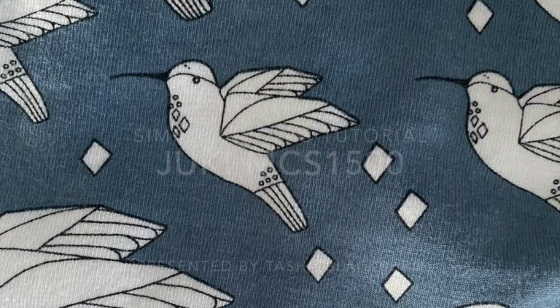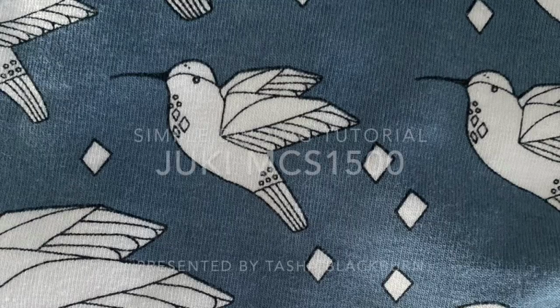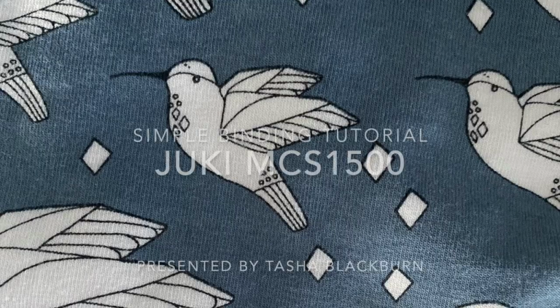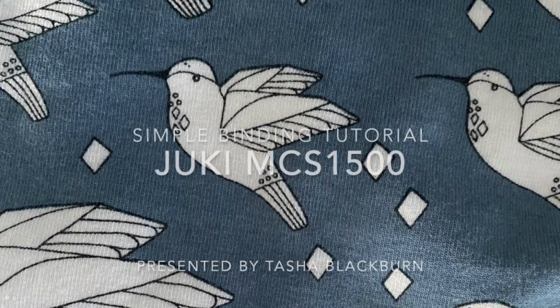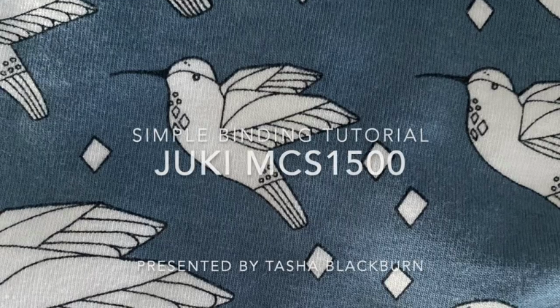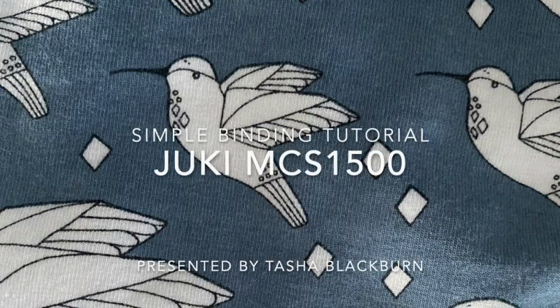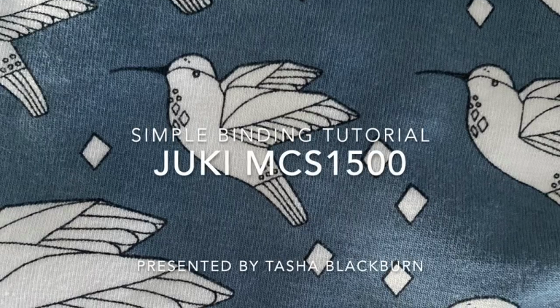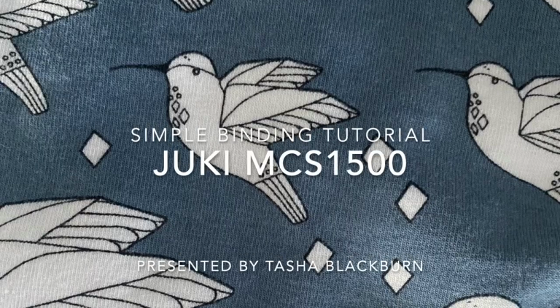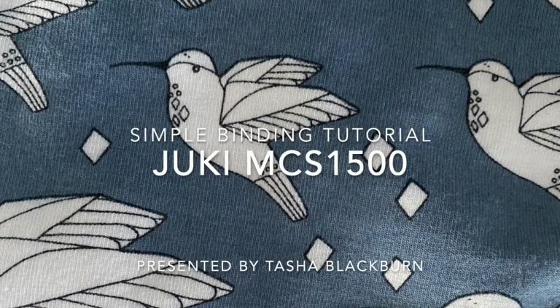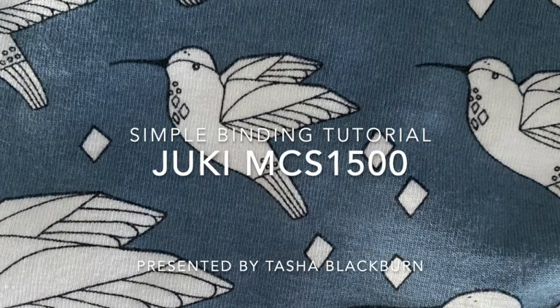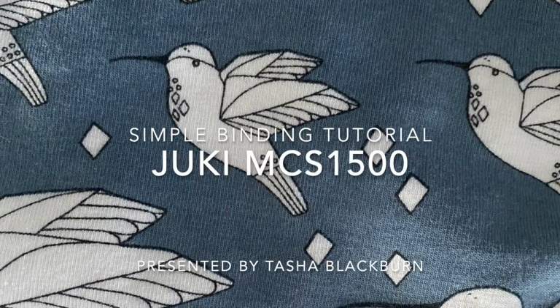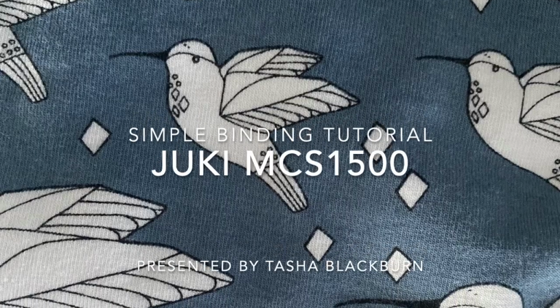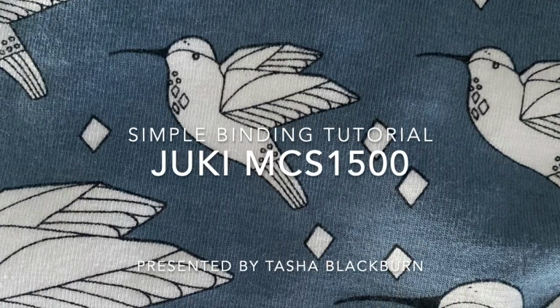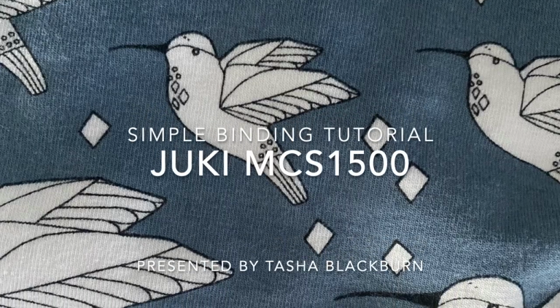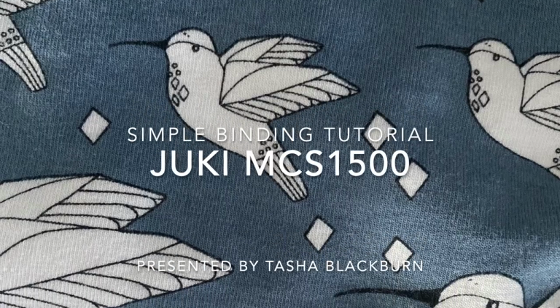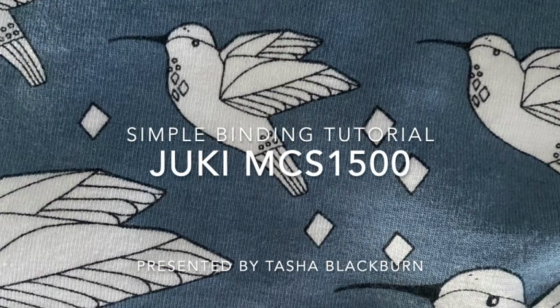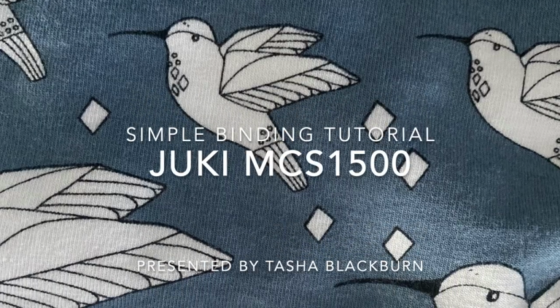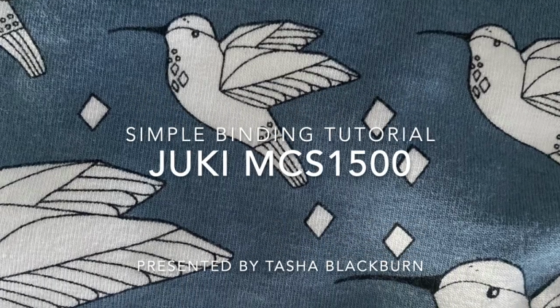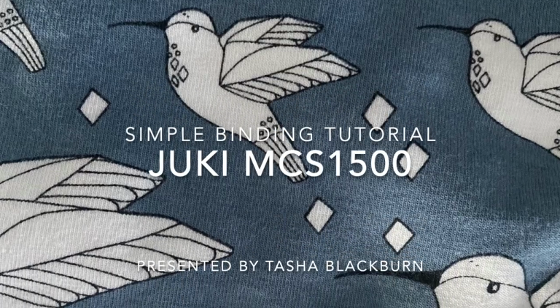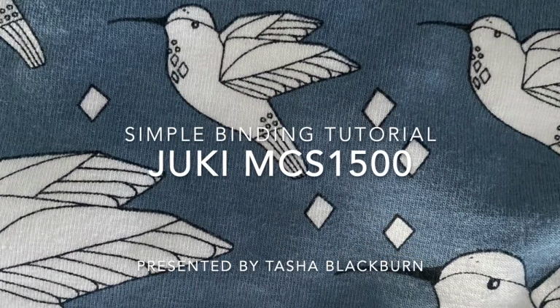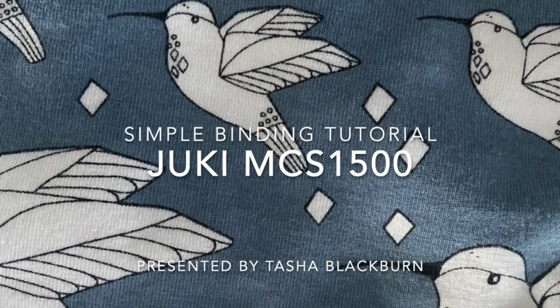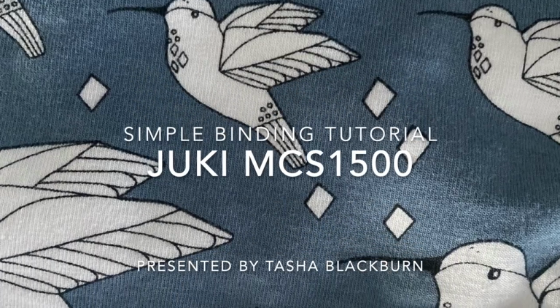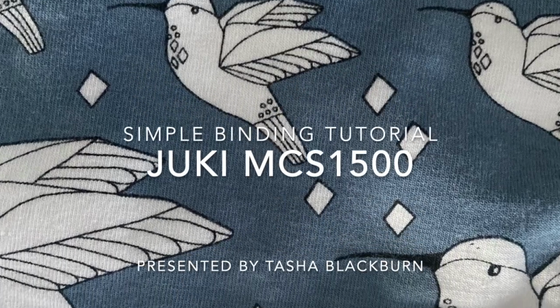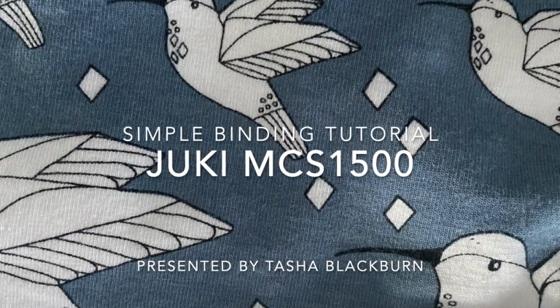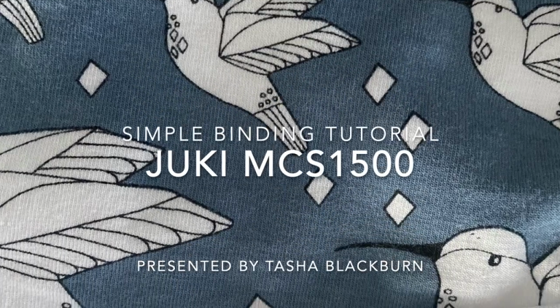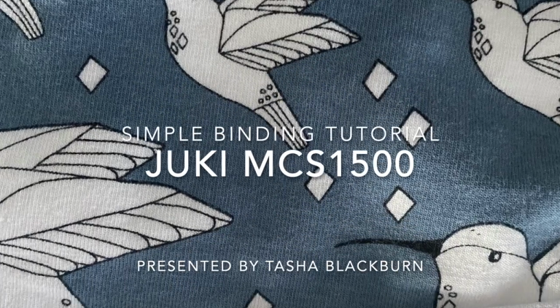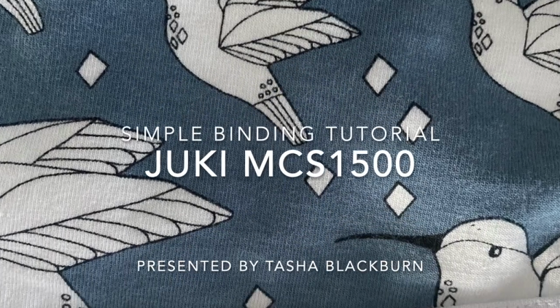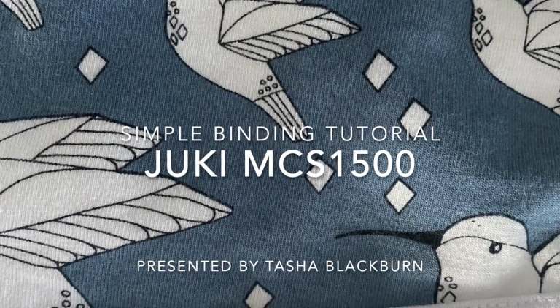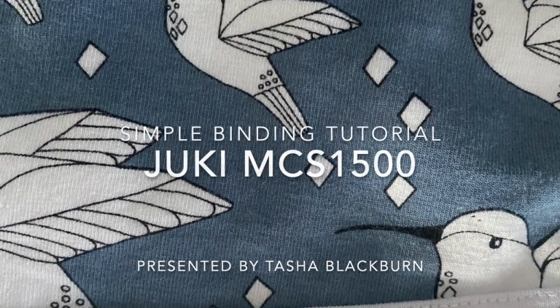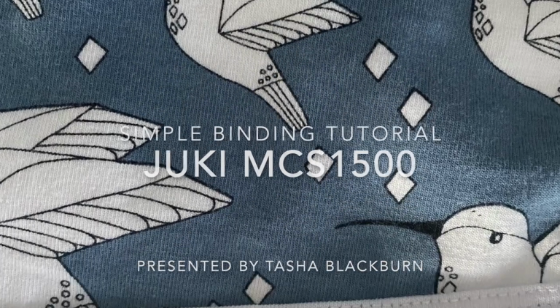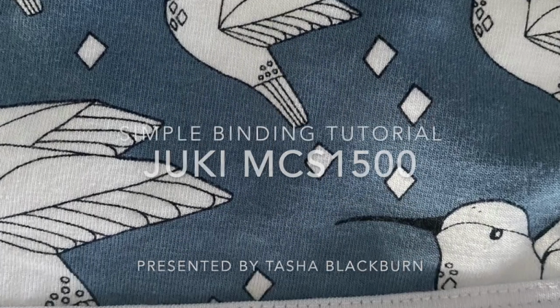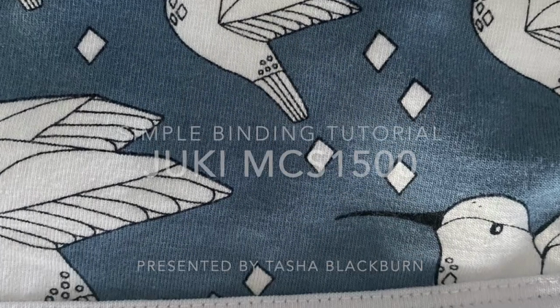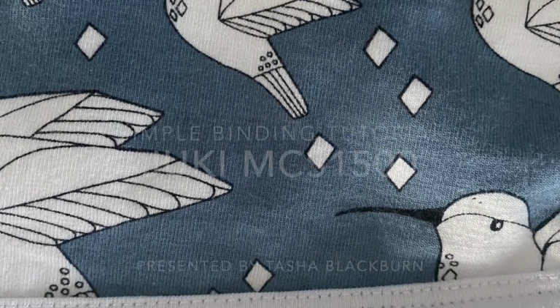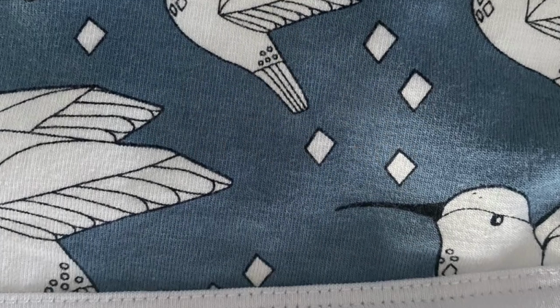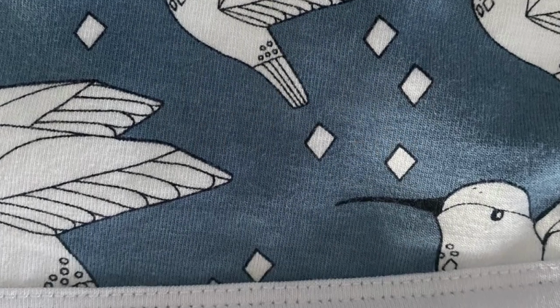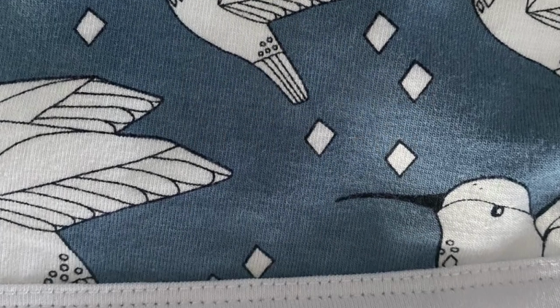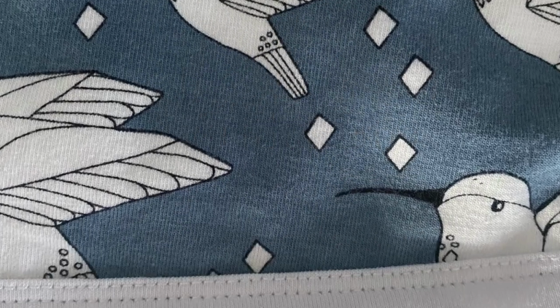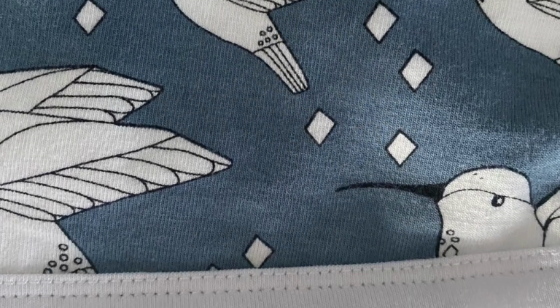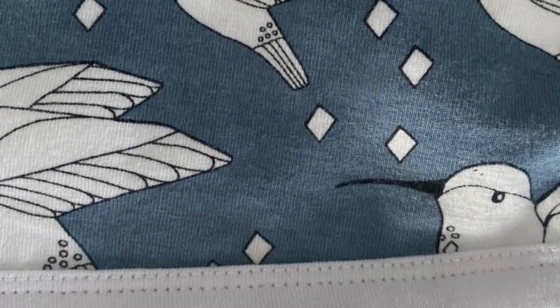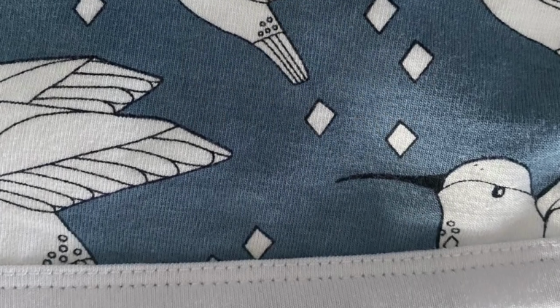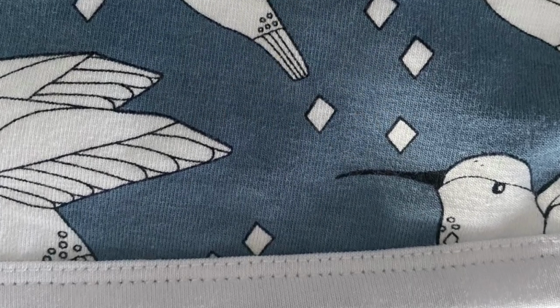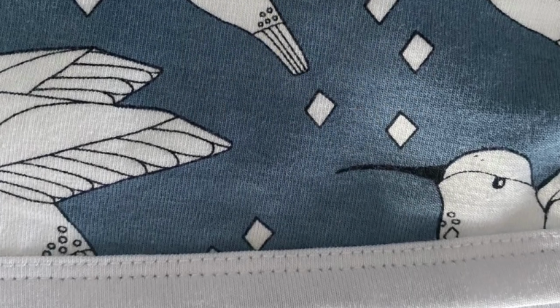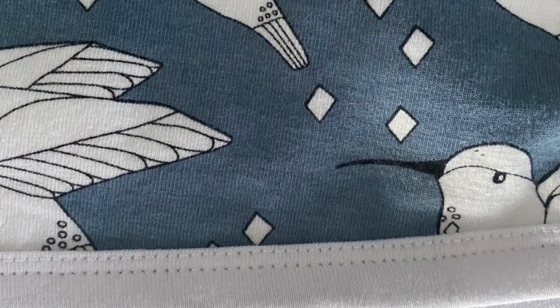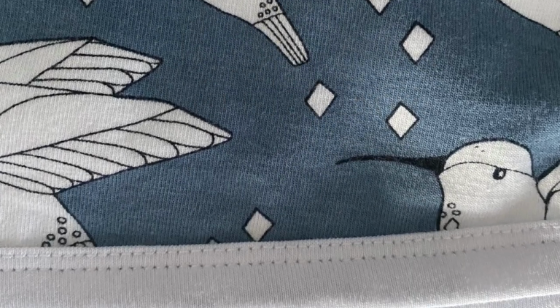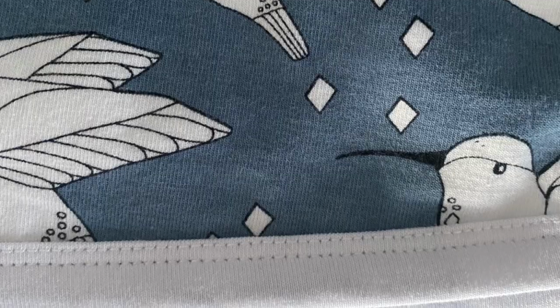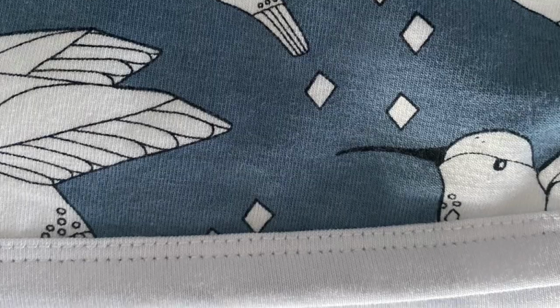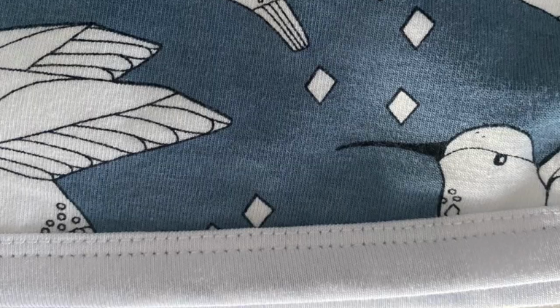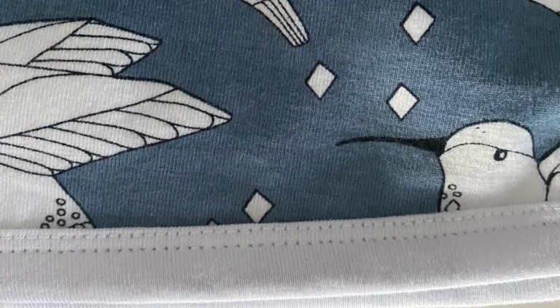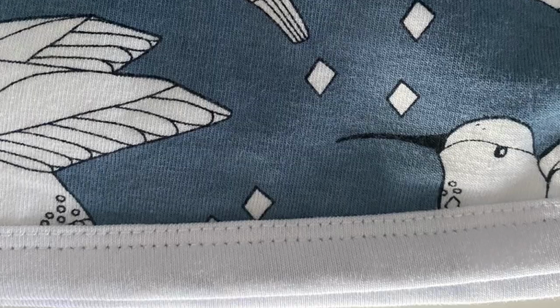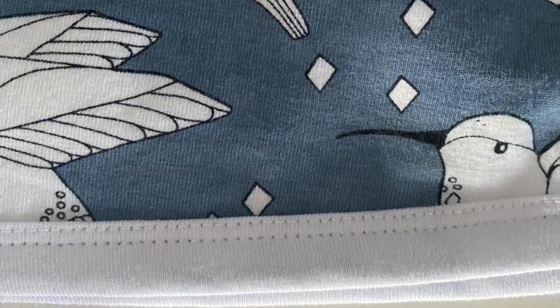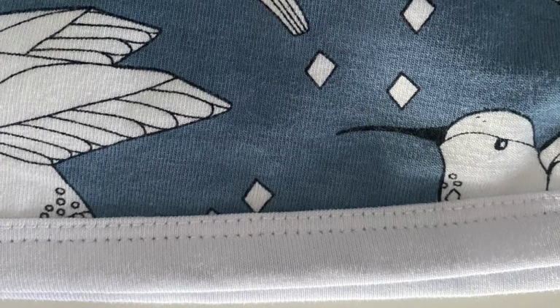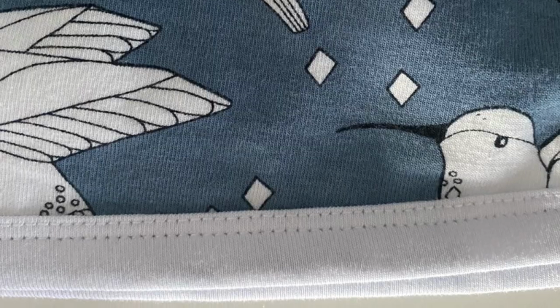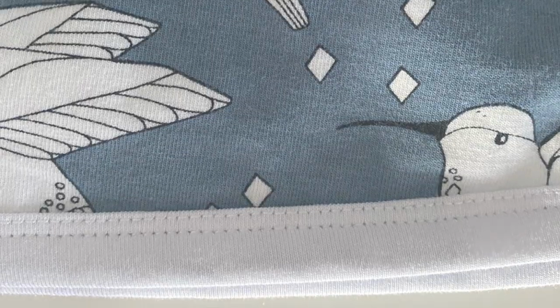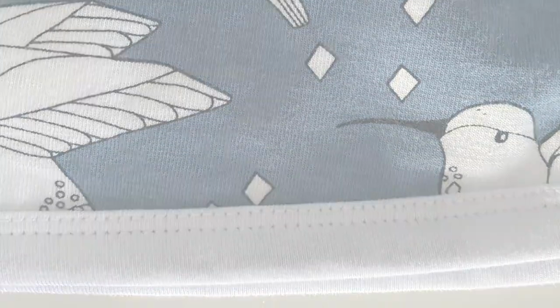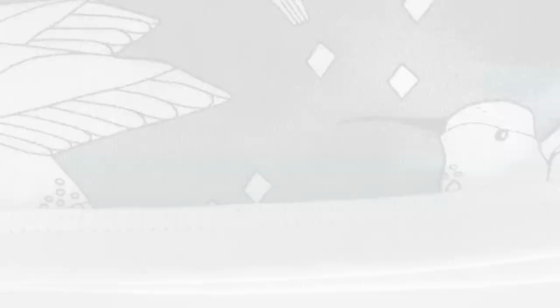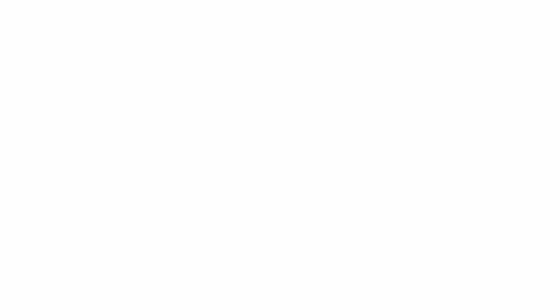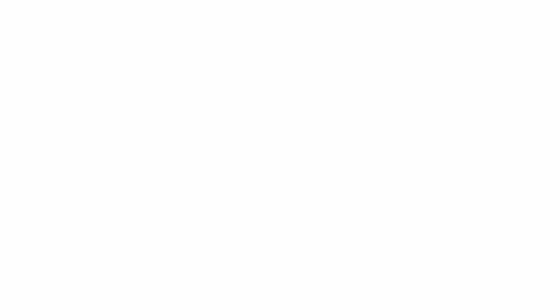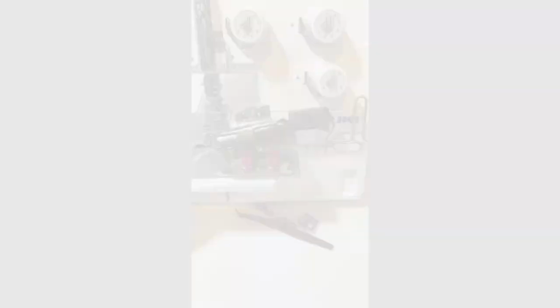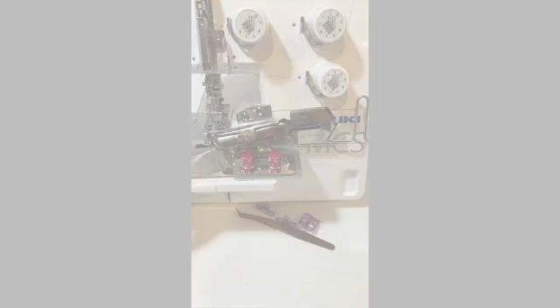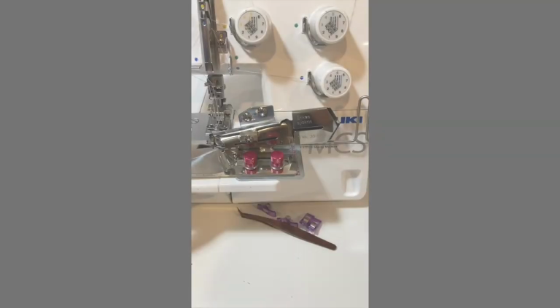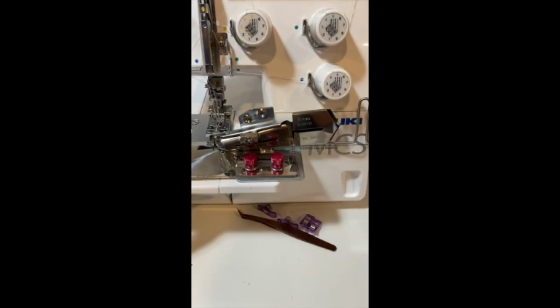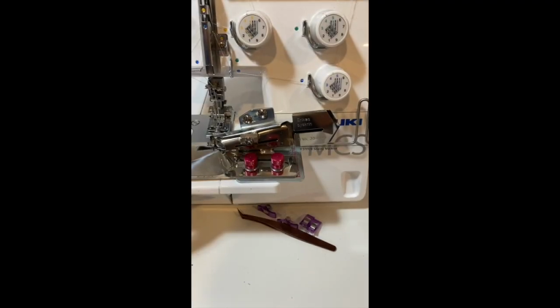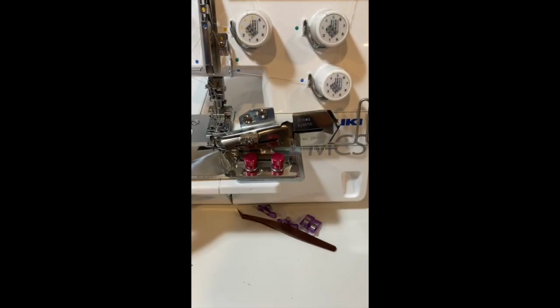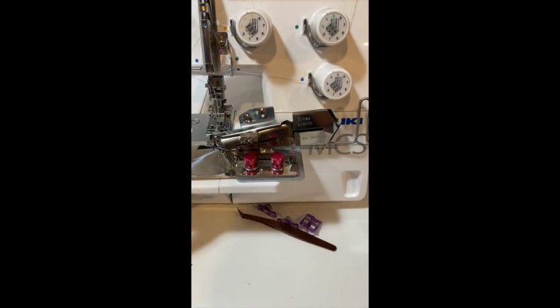Hi everyone! Welcome to my very quick and simple binding tutorial. I'm using my Juki MCS 1500.